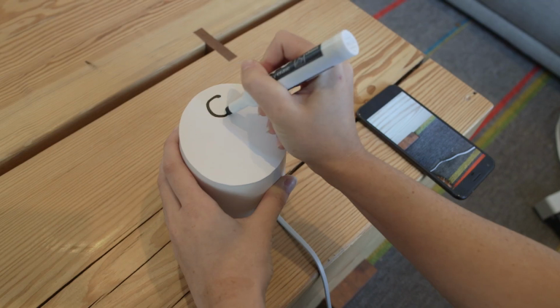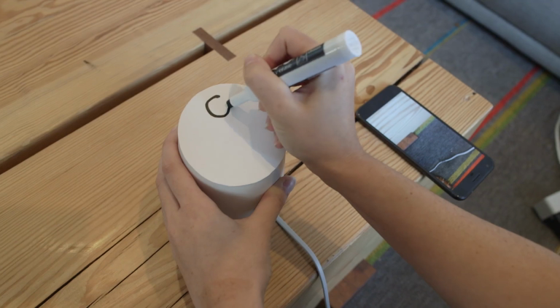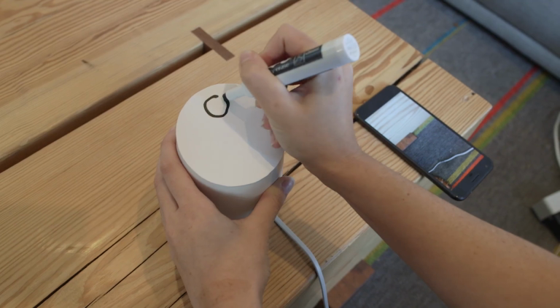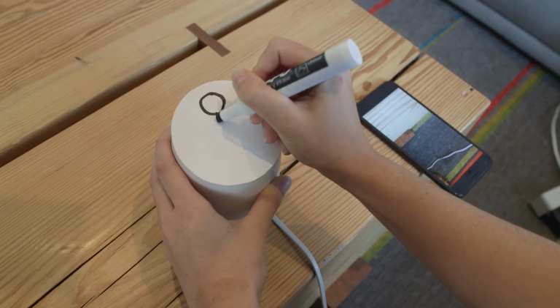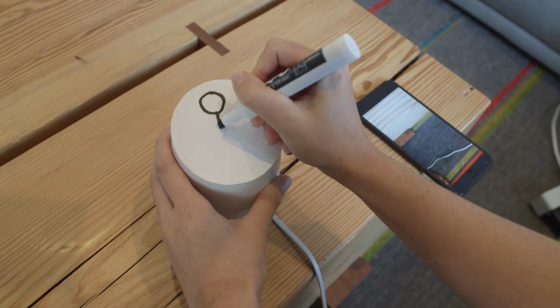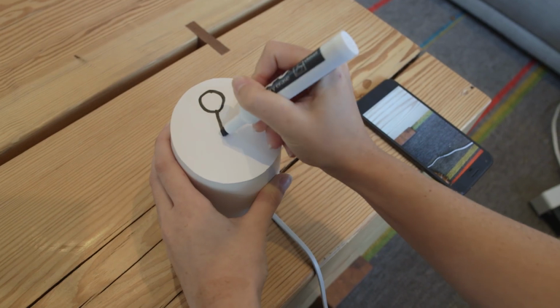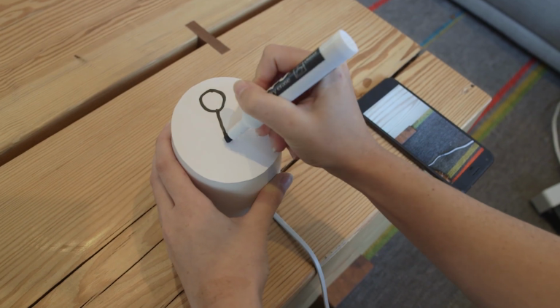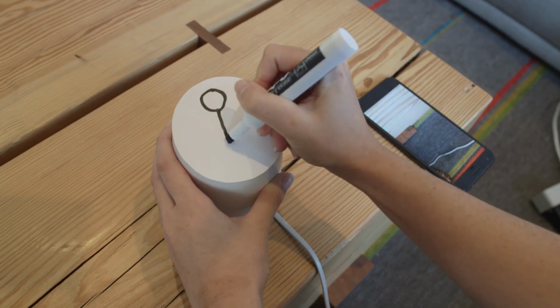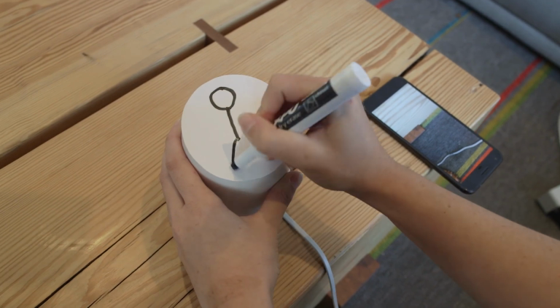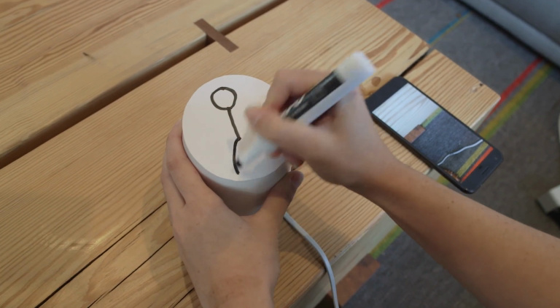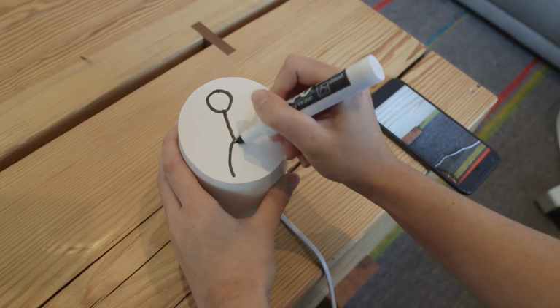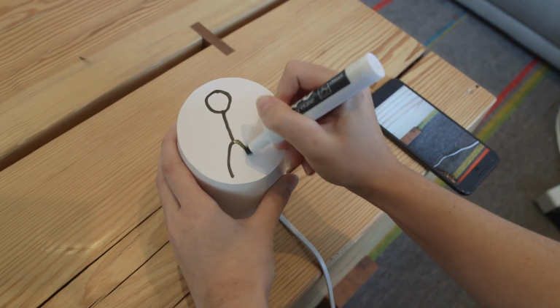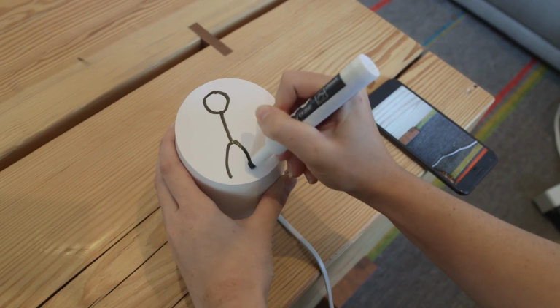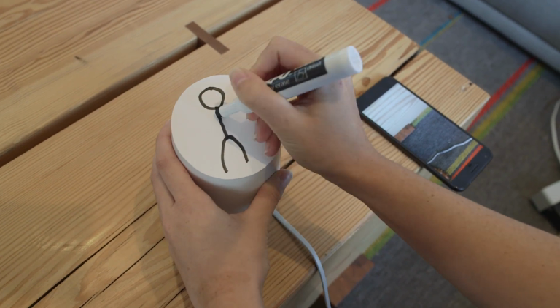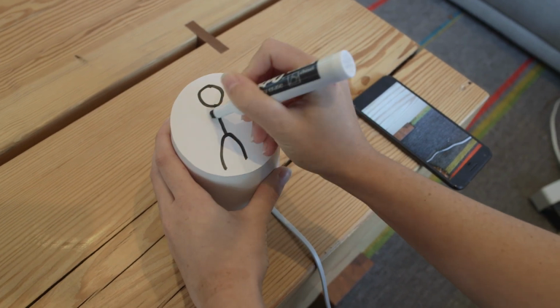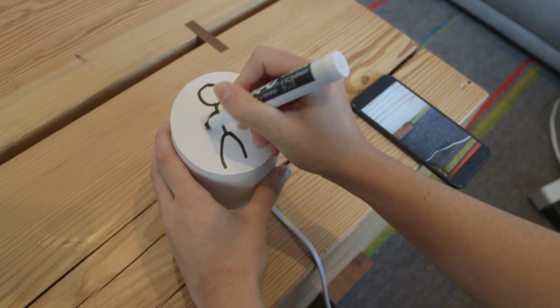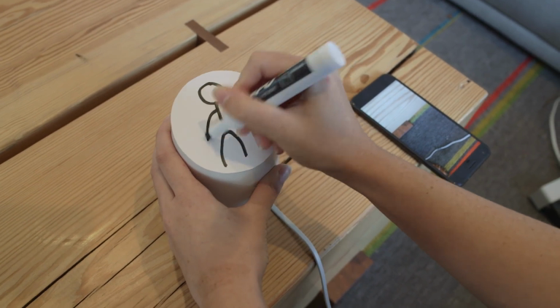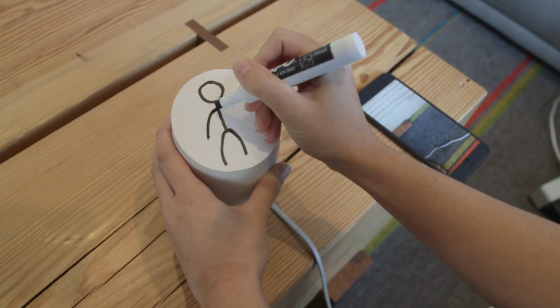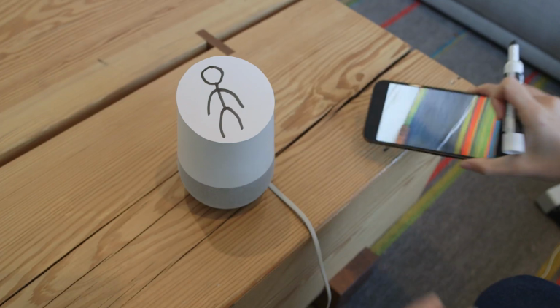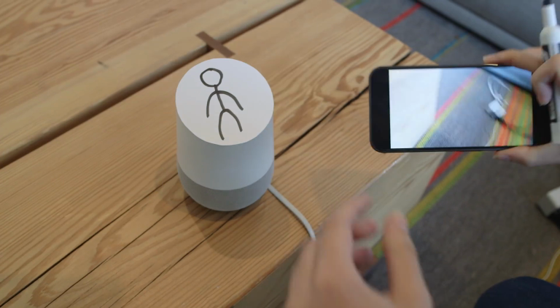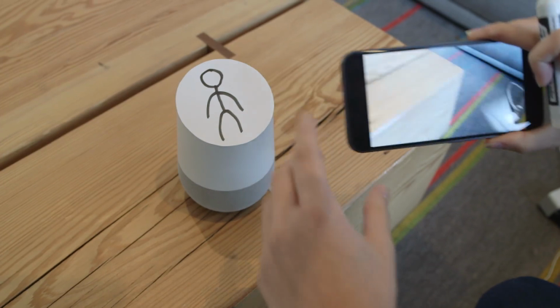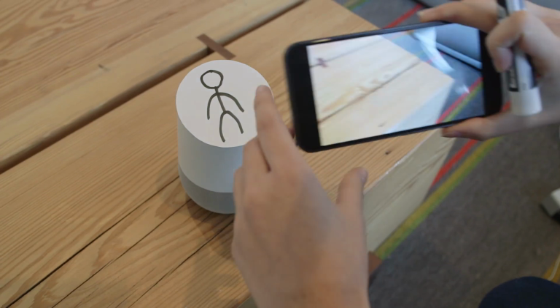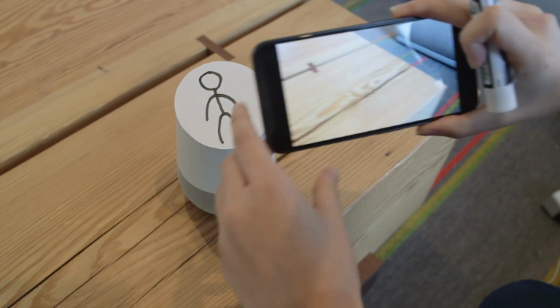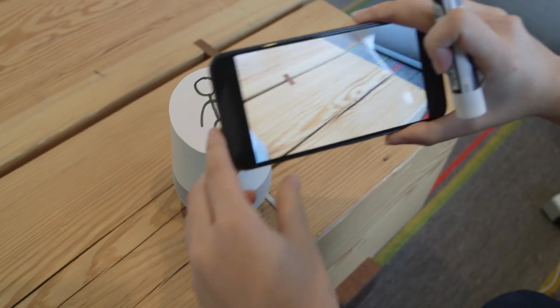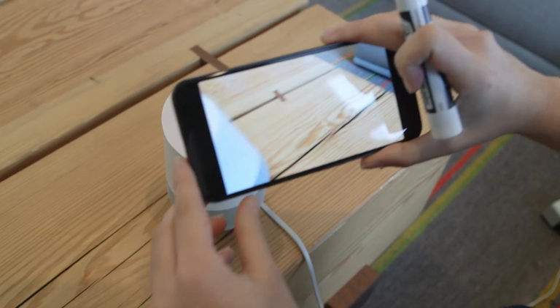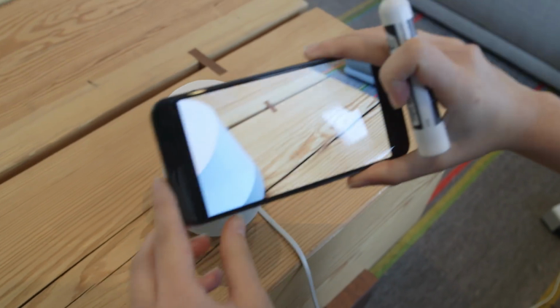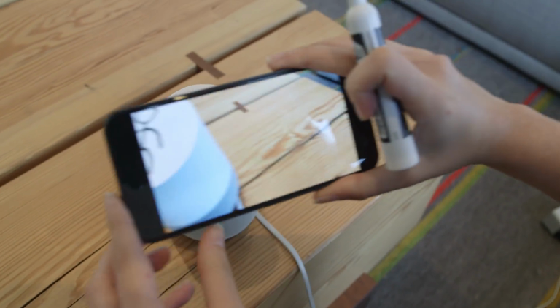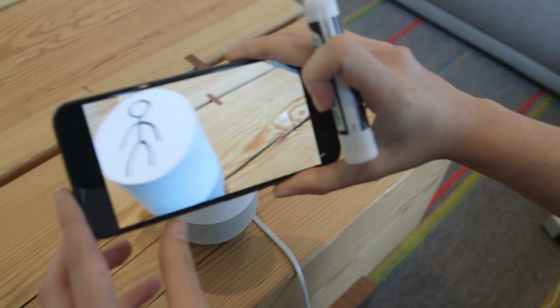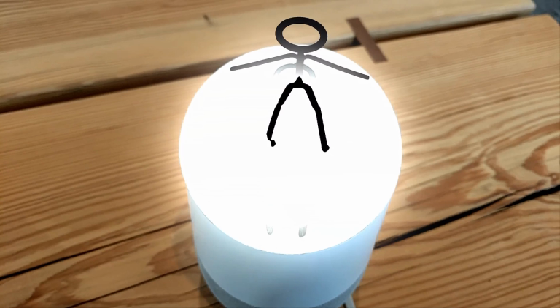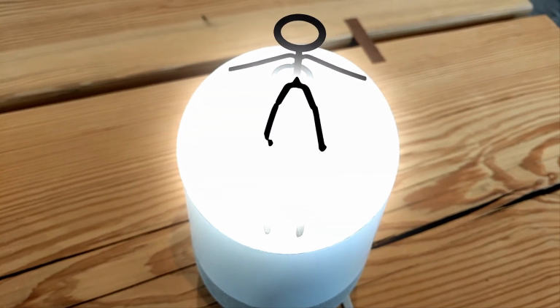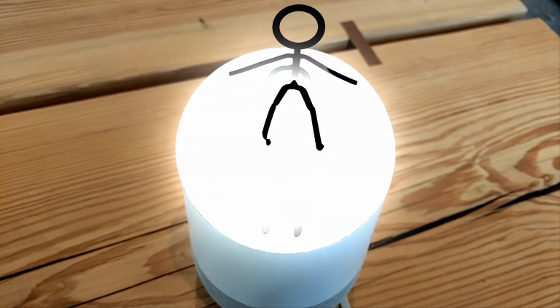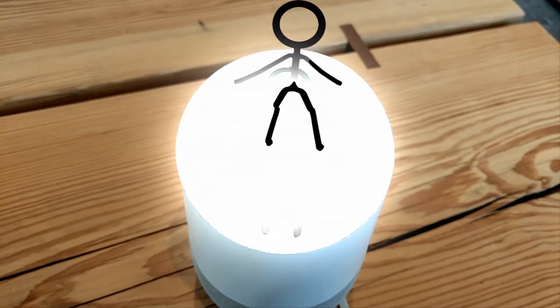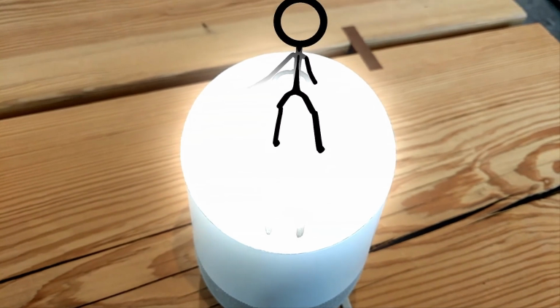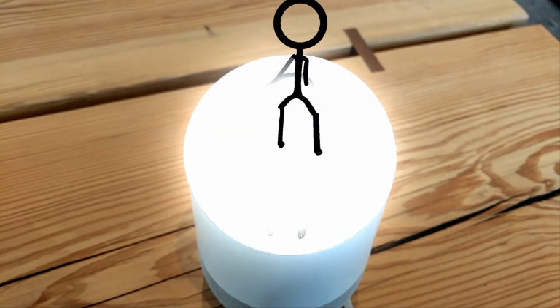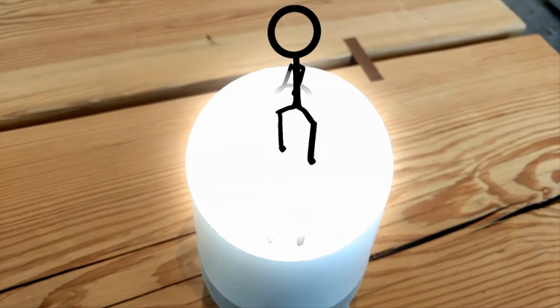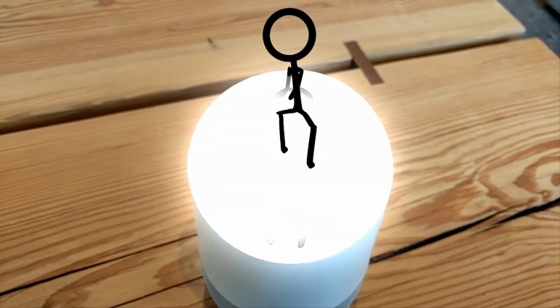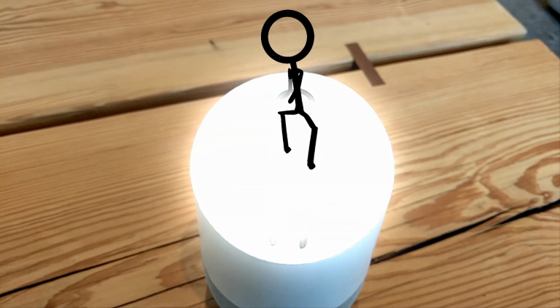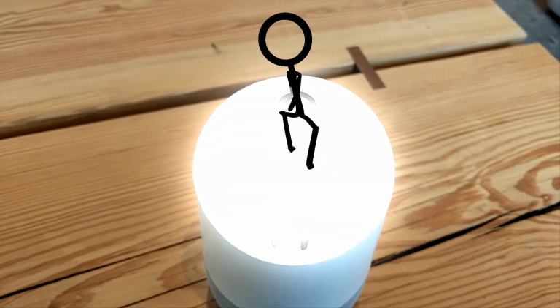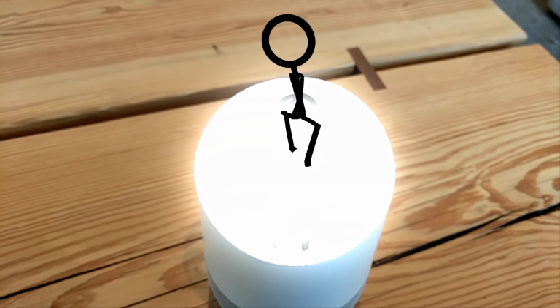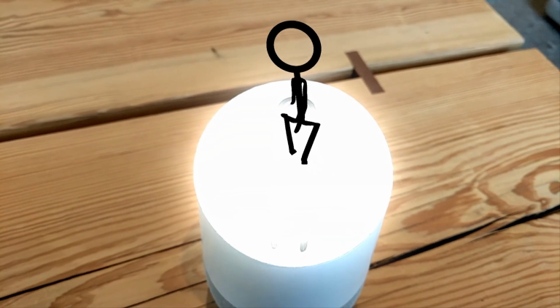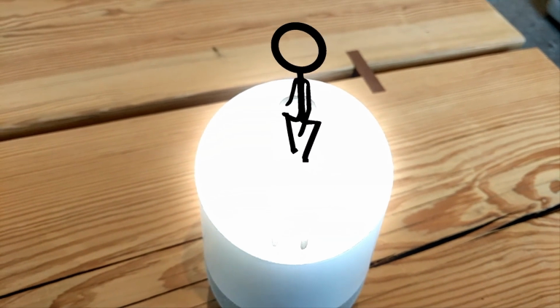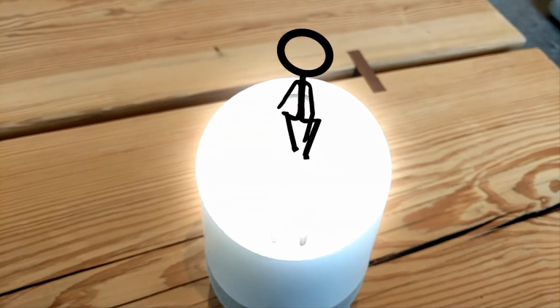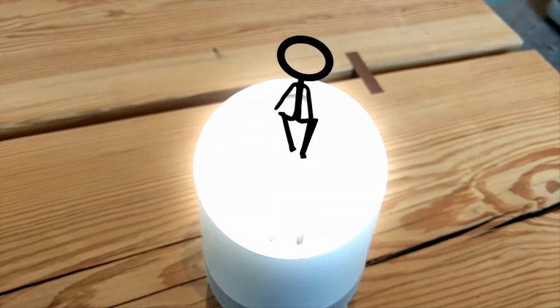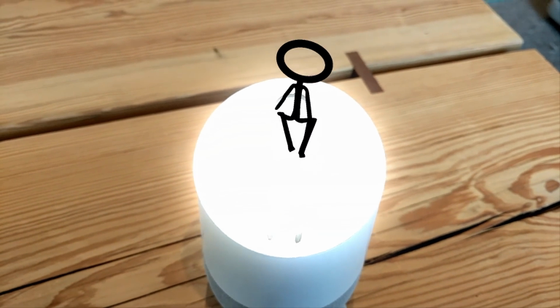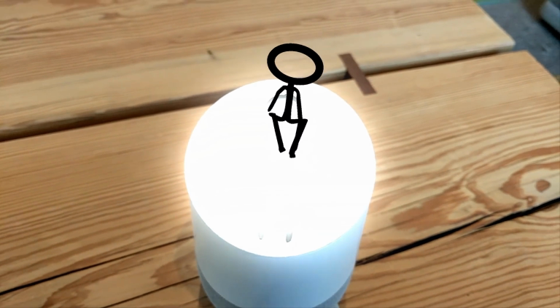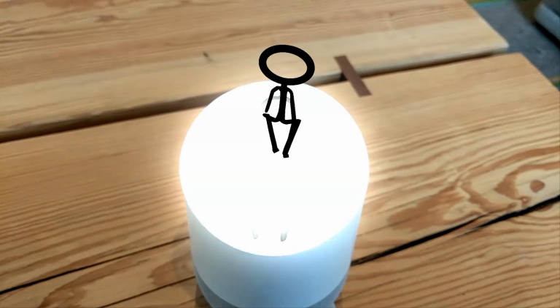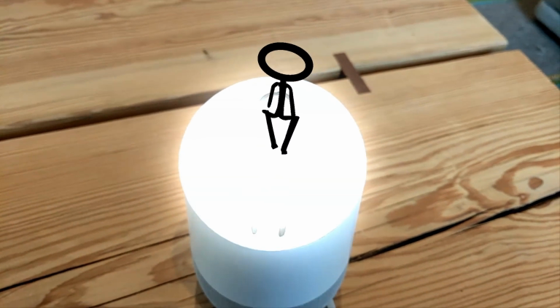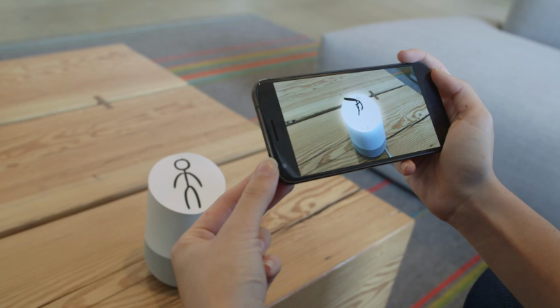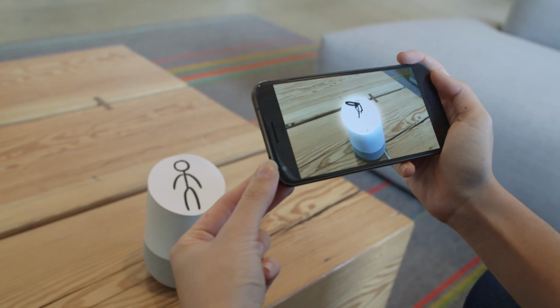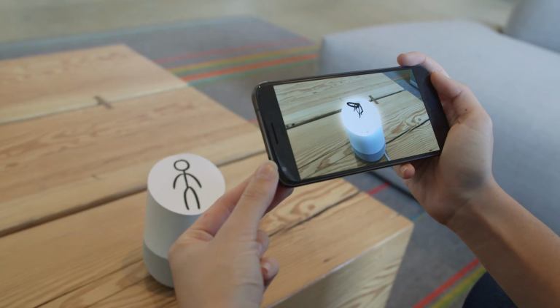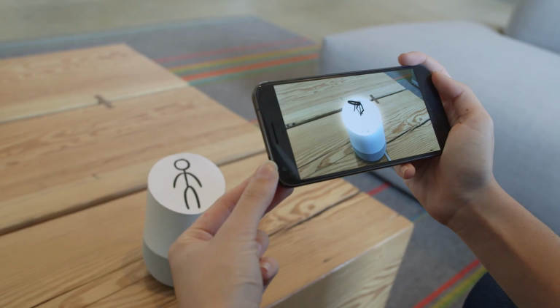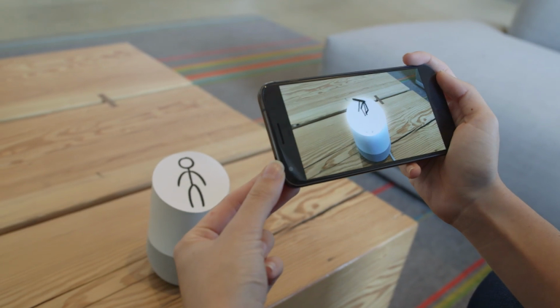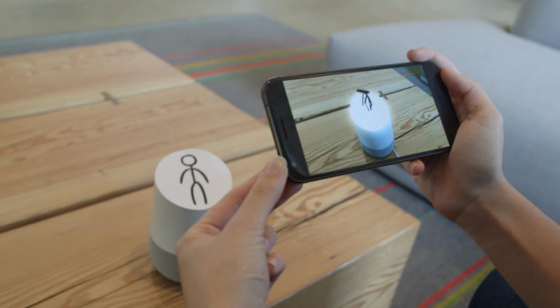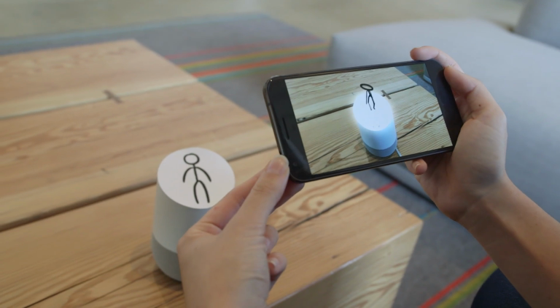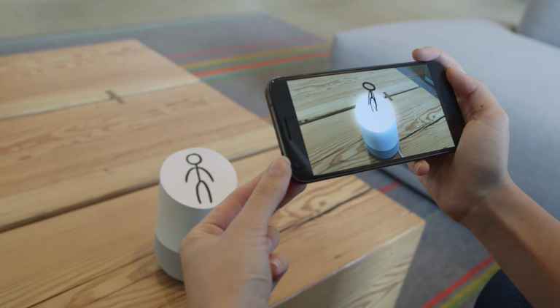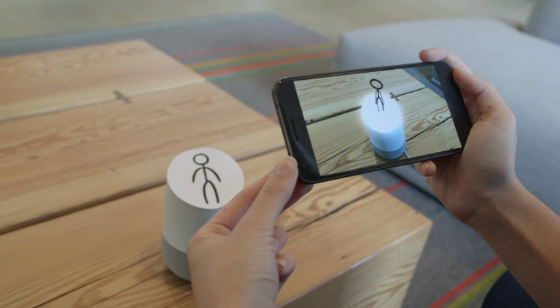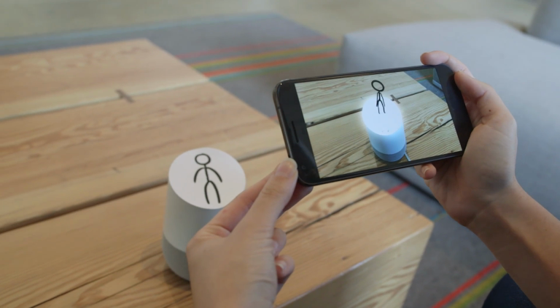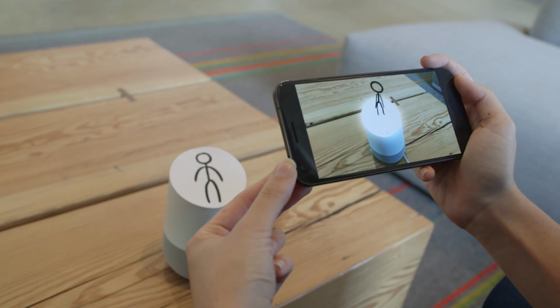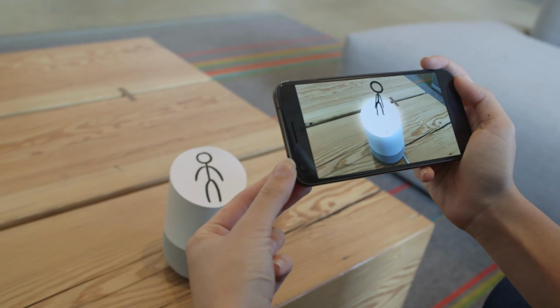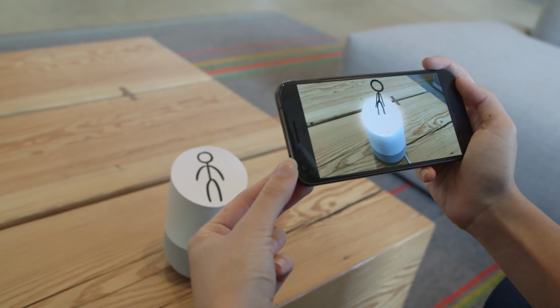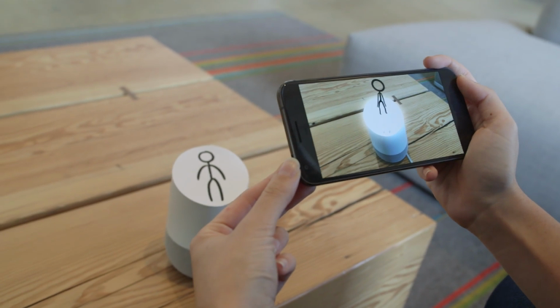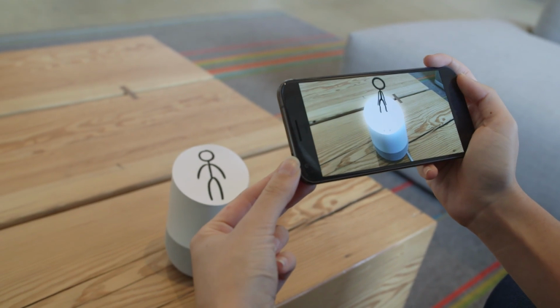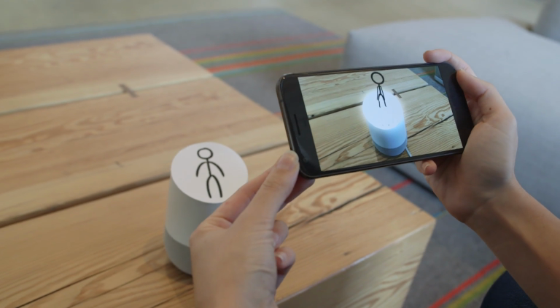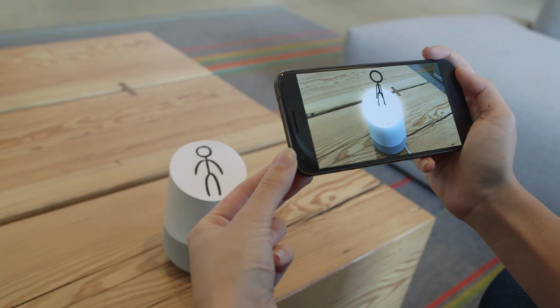If you place one on top of the Google Home, it will have its own stage. They can change their dancing style based on the music that it's playing.